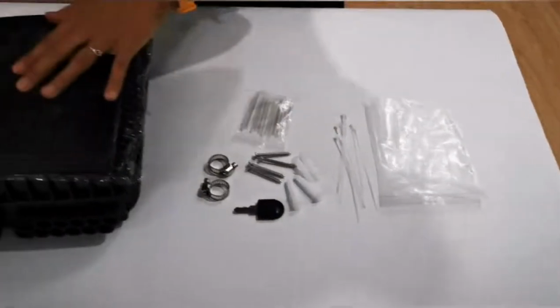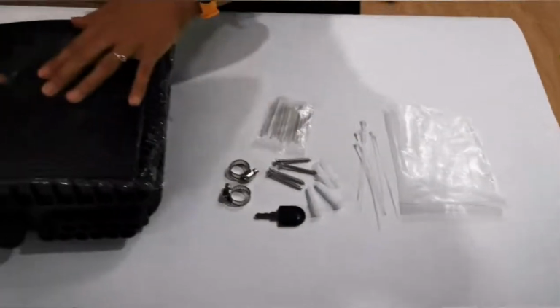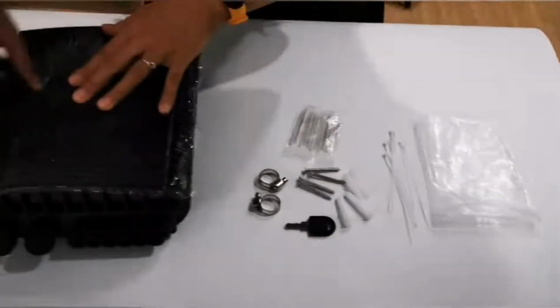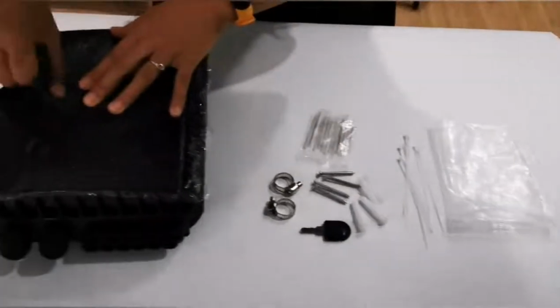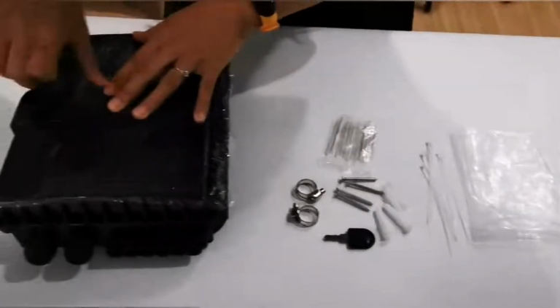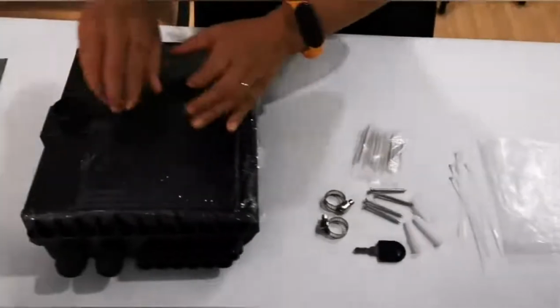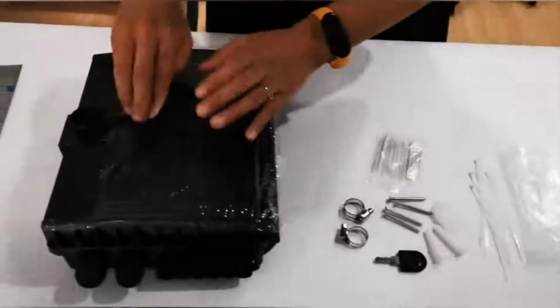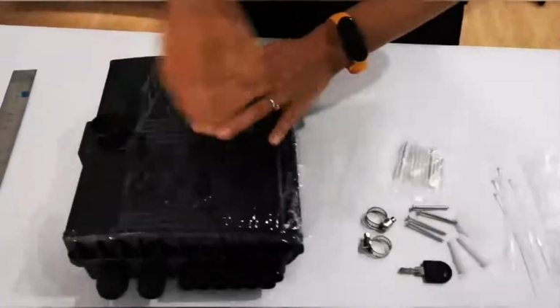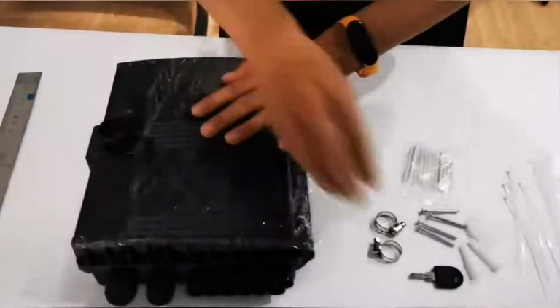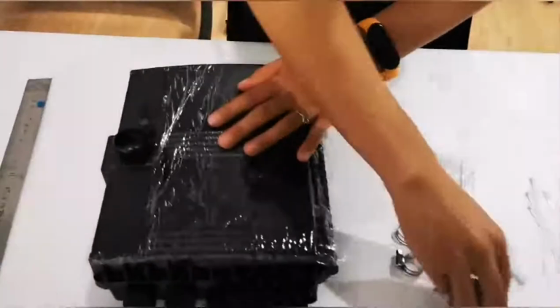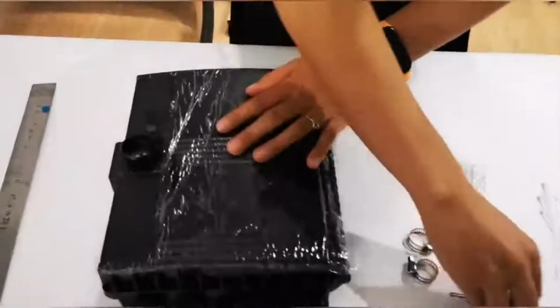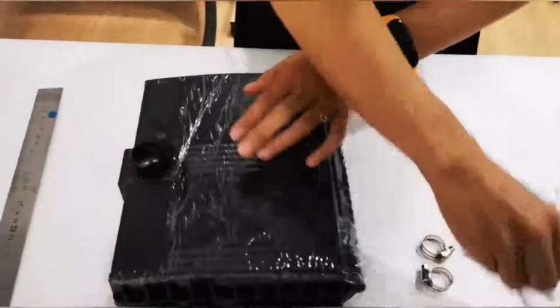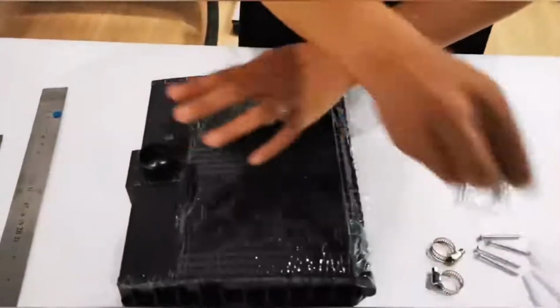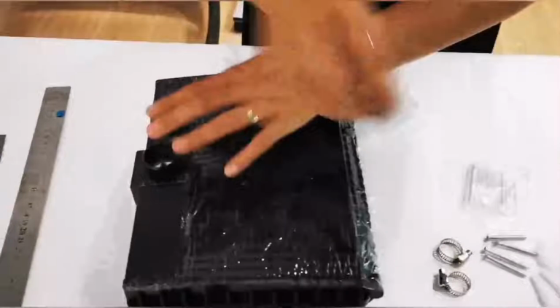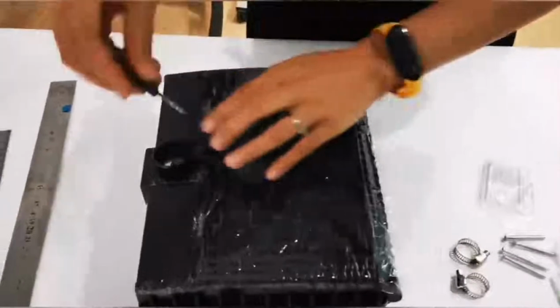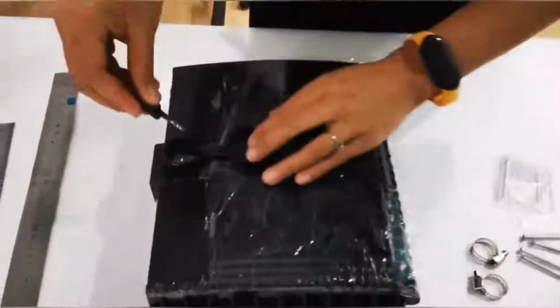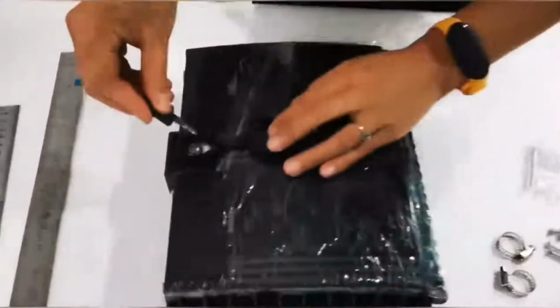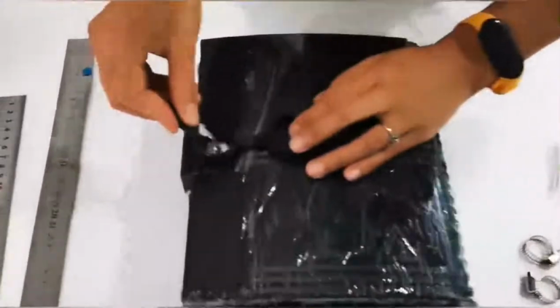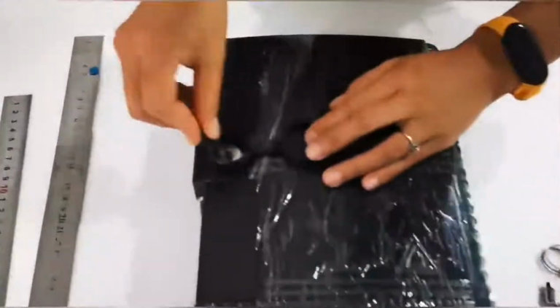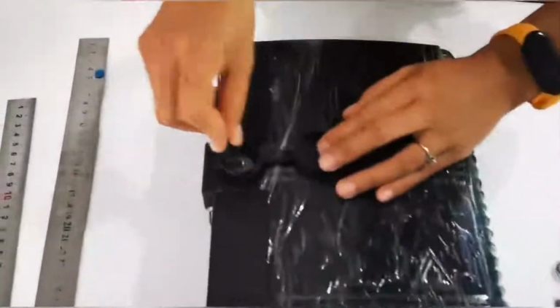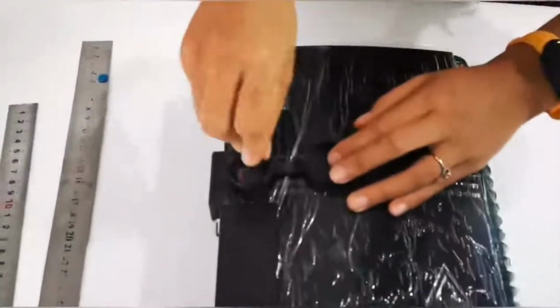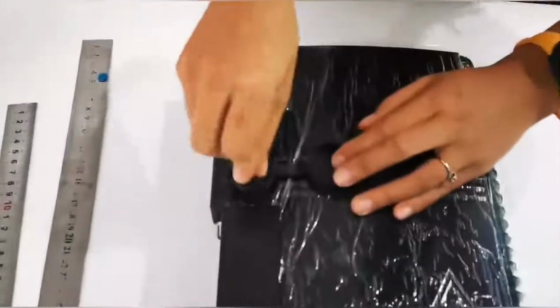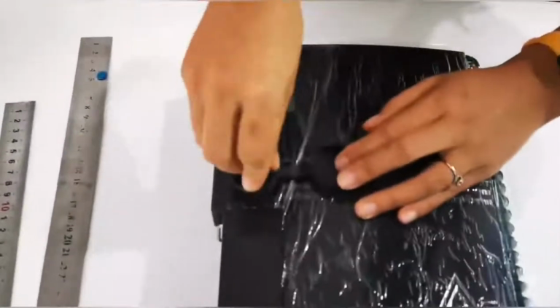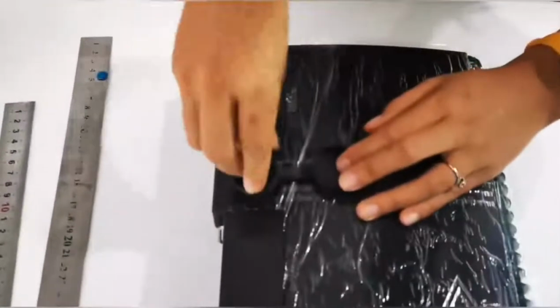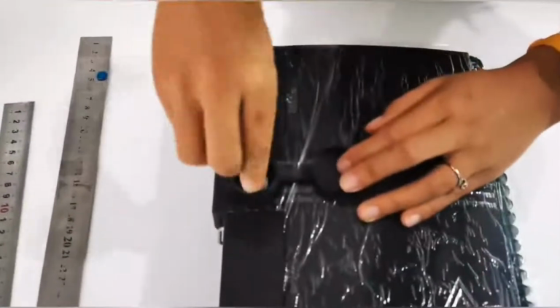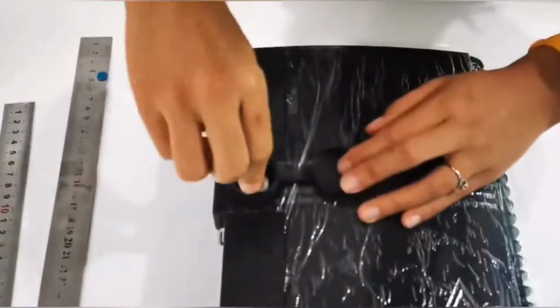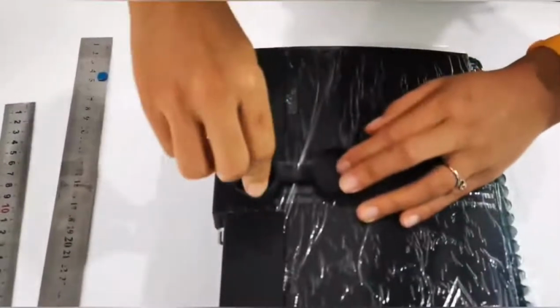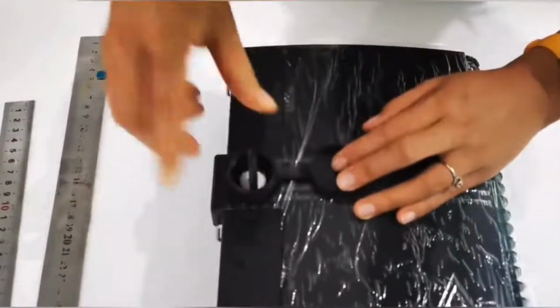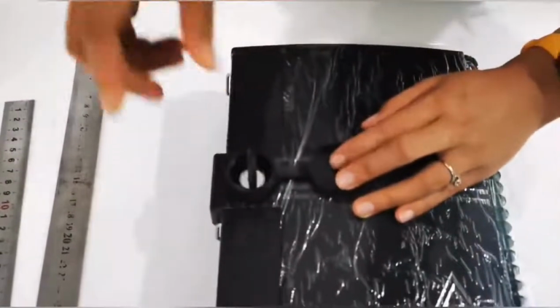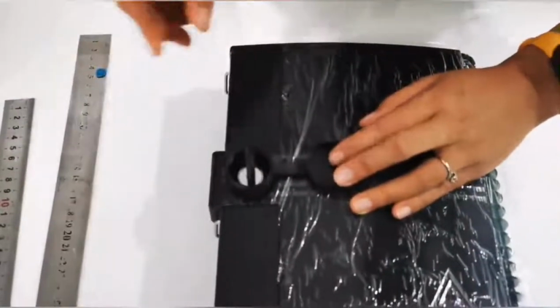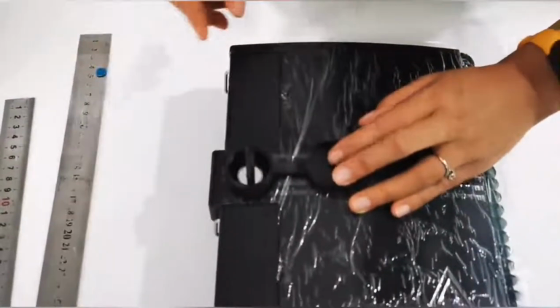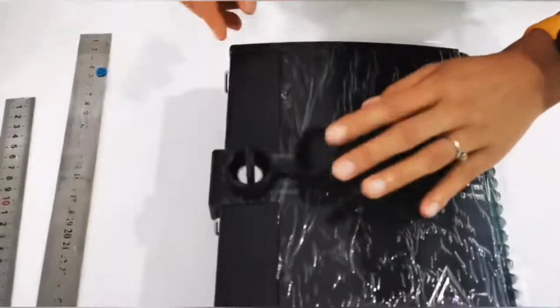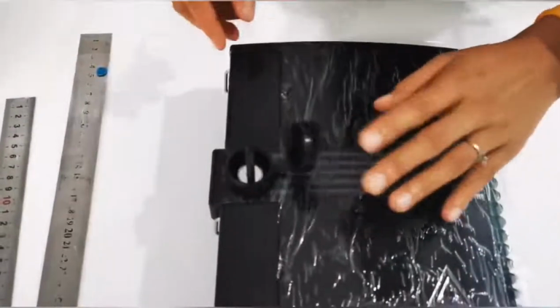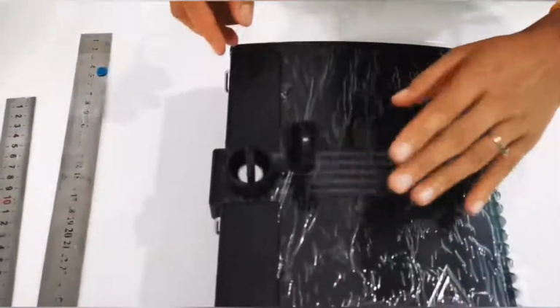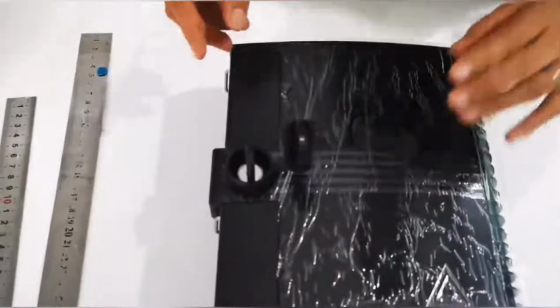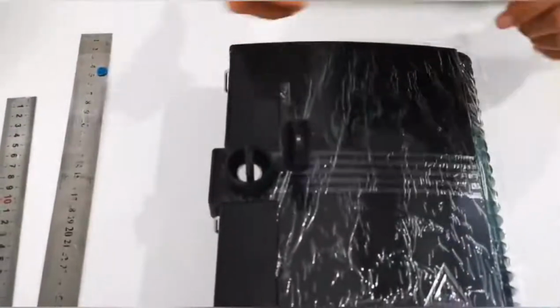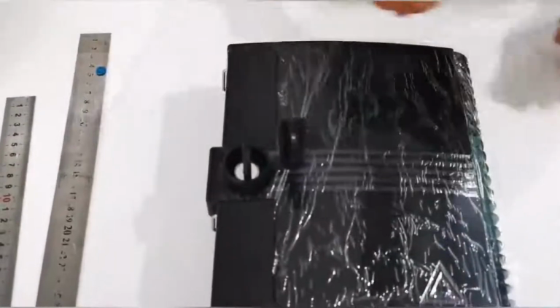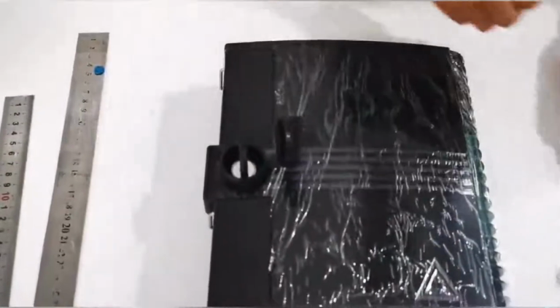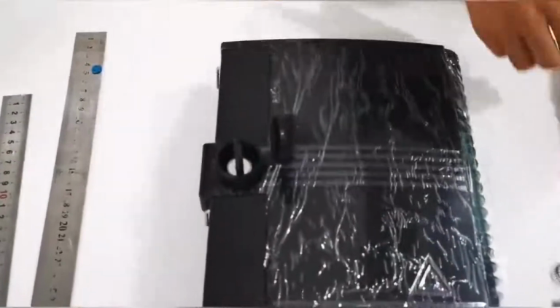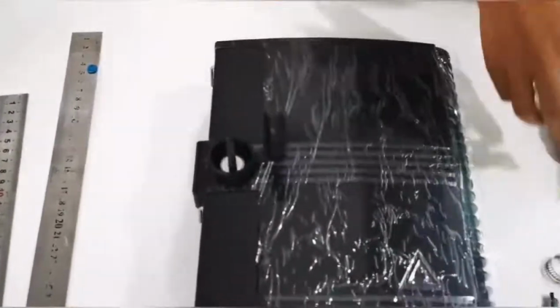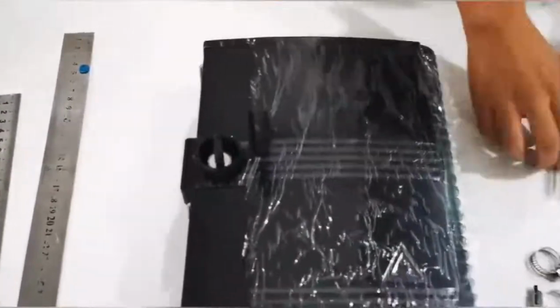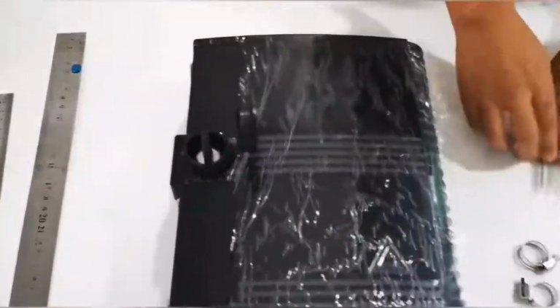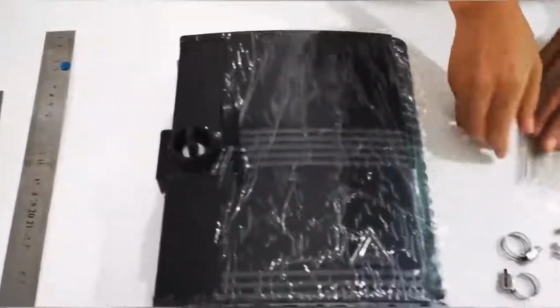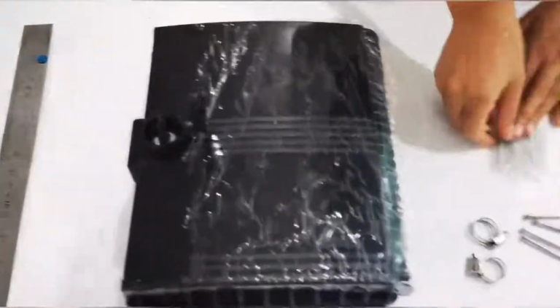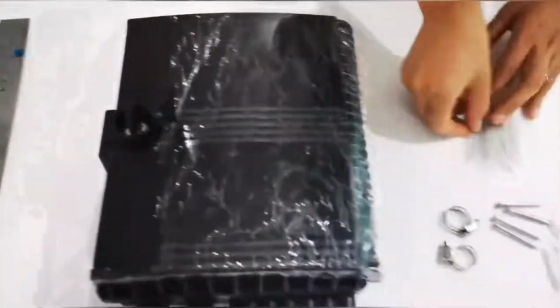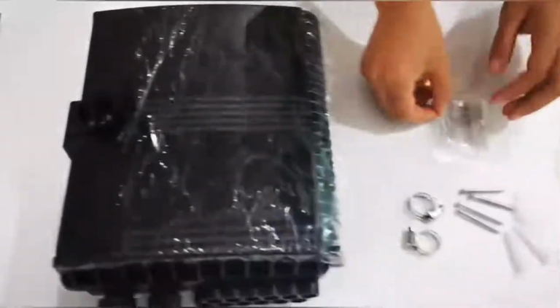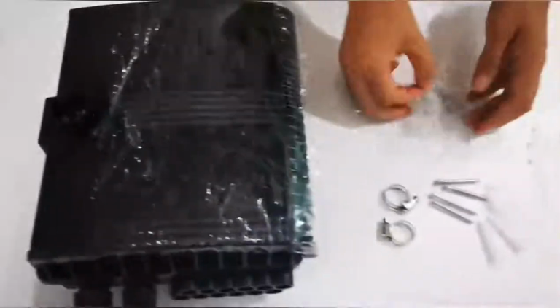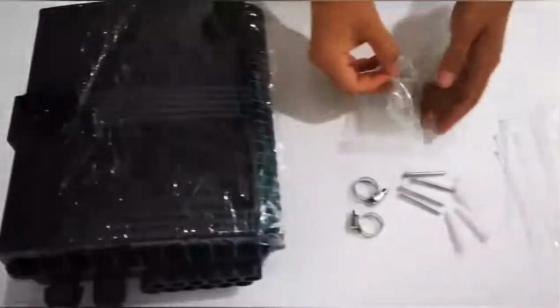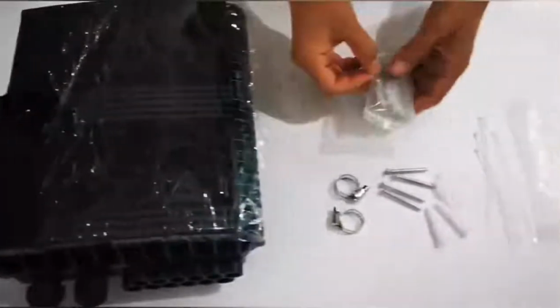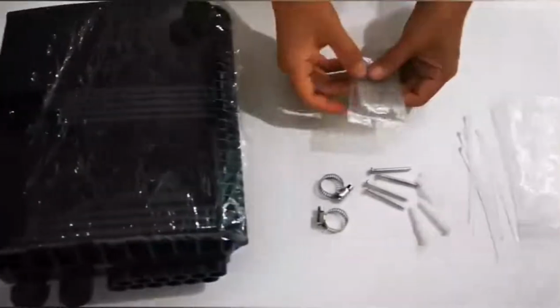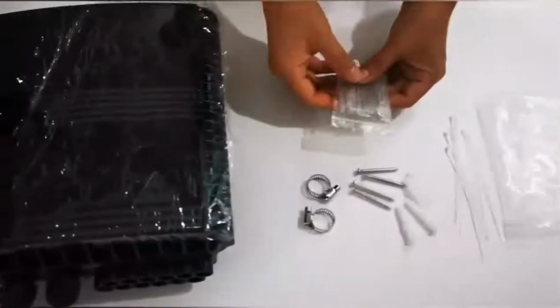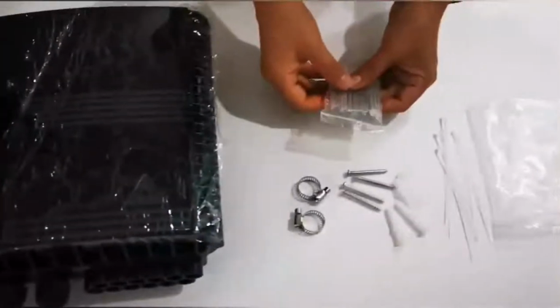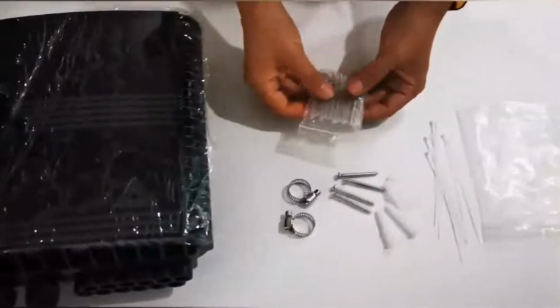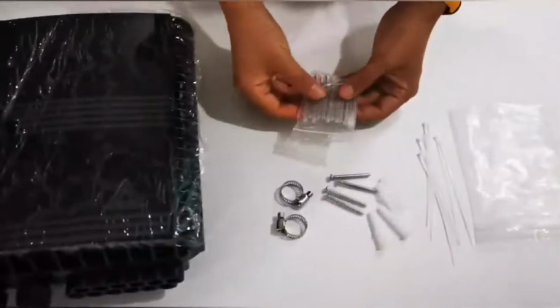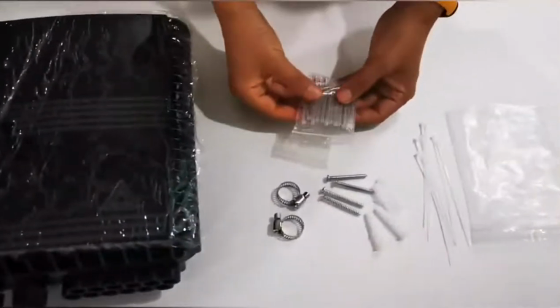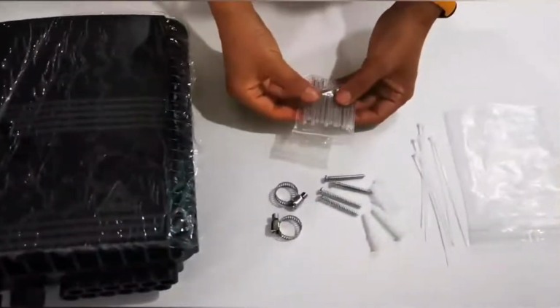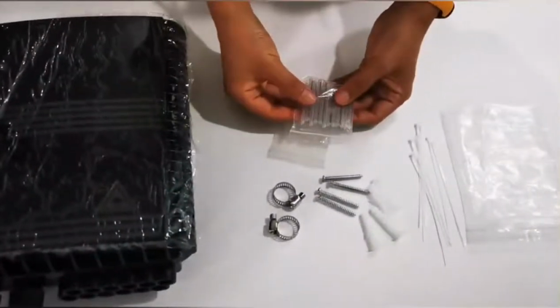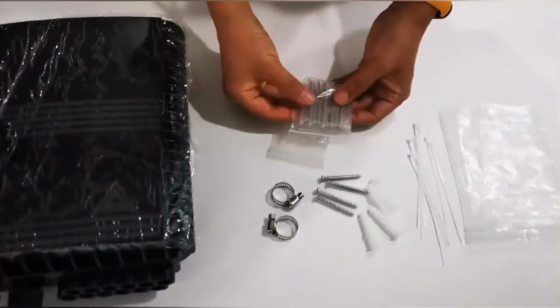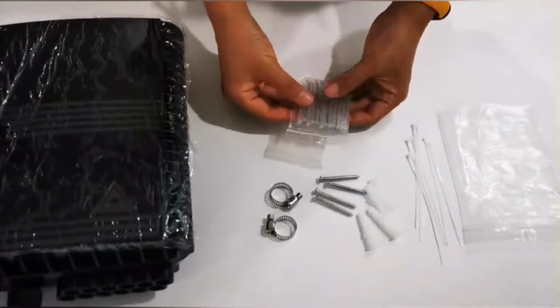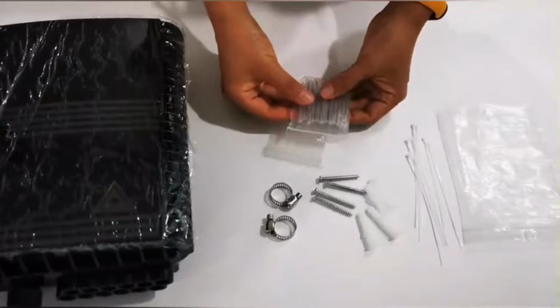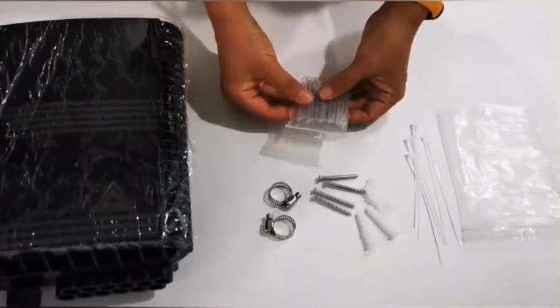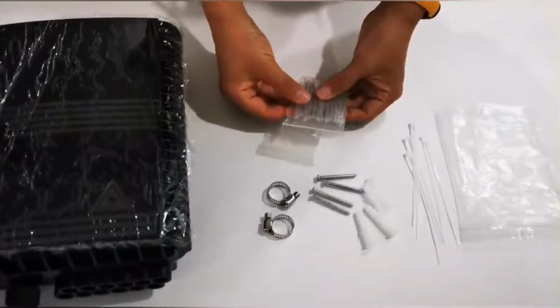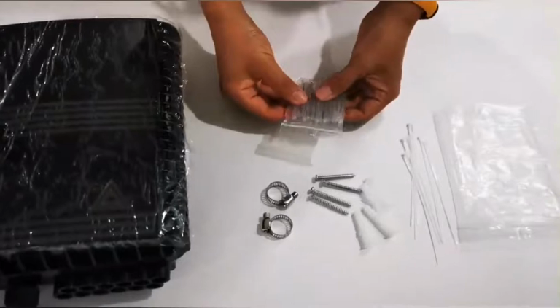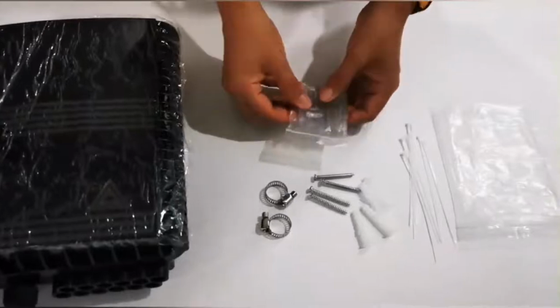This is the key. And this is the heat shrink splicing tube.